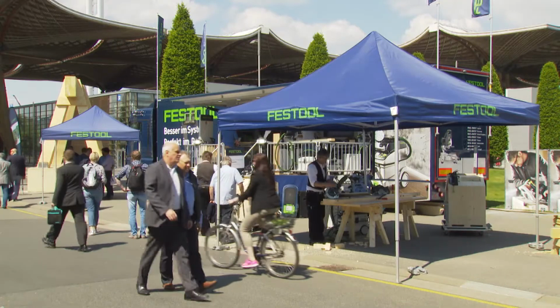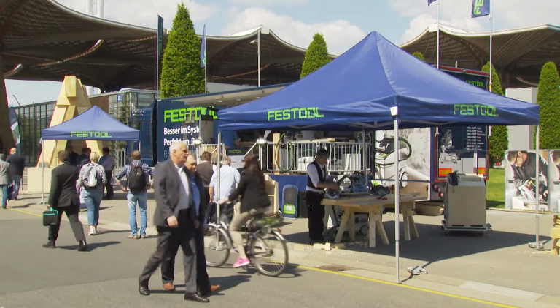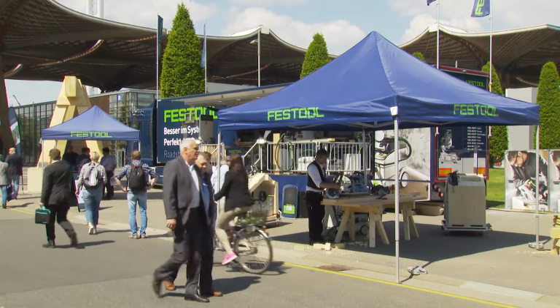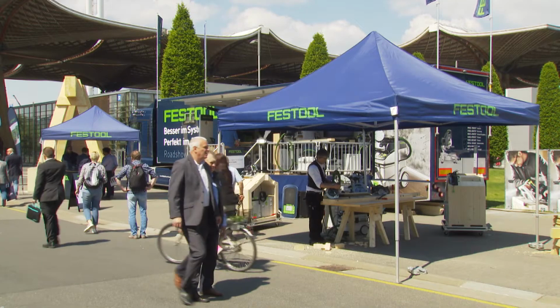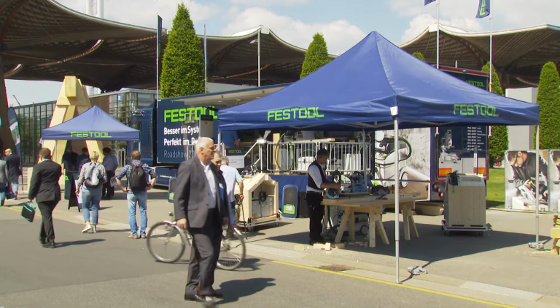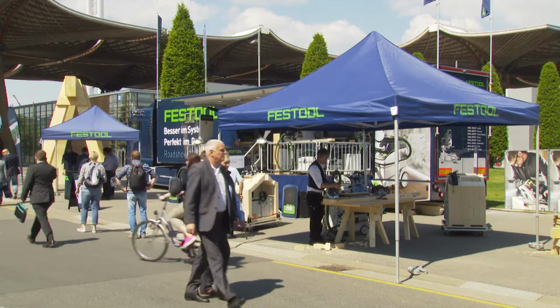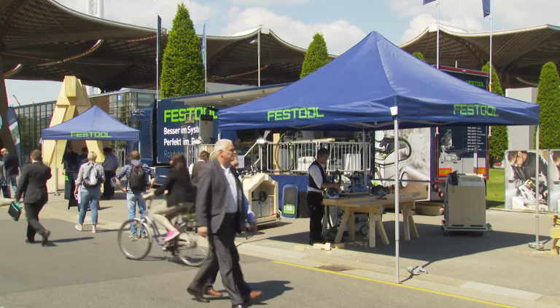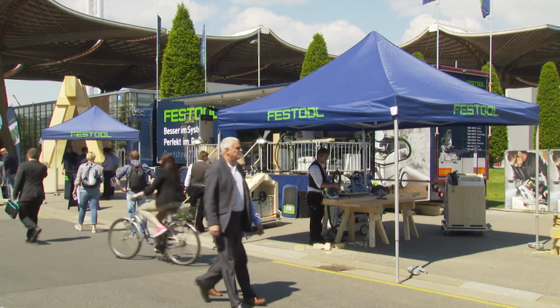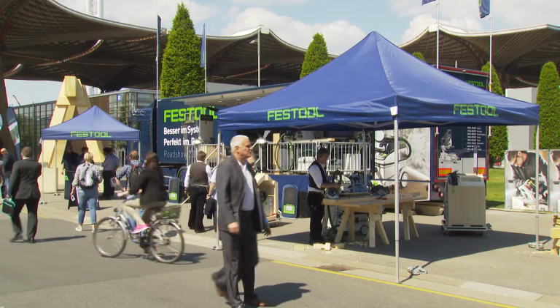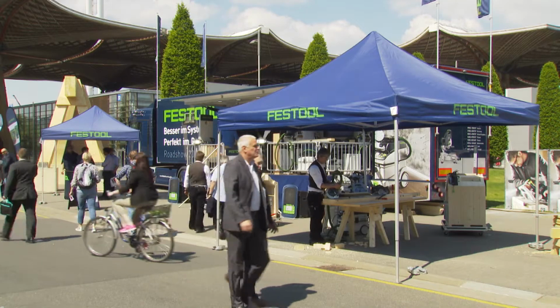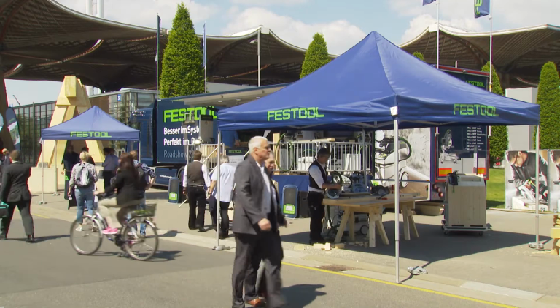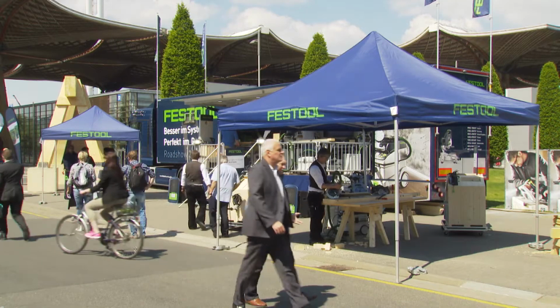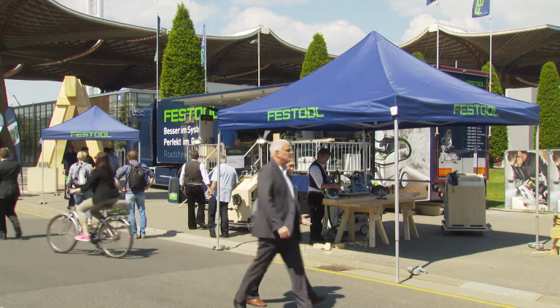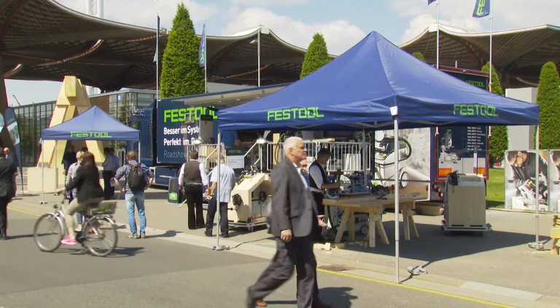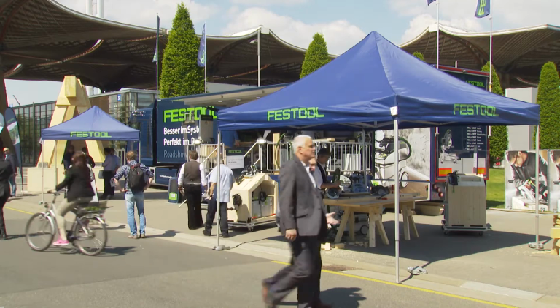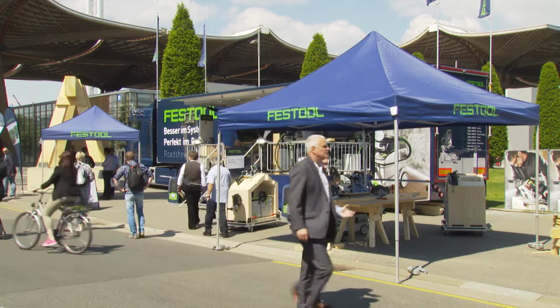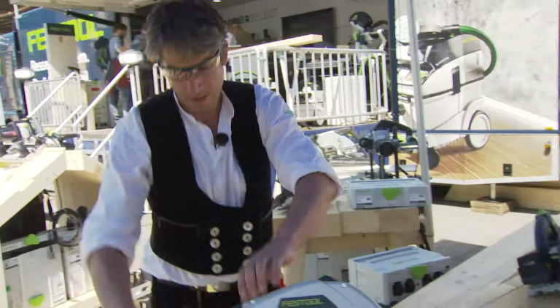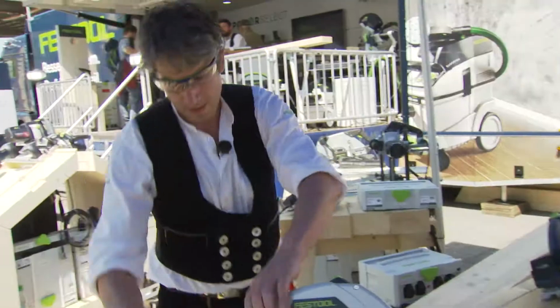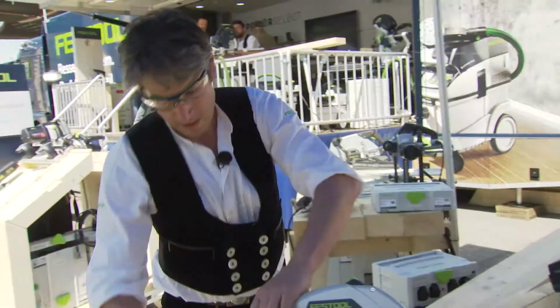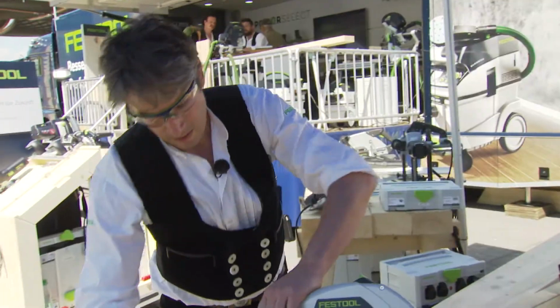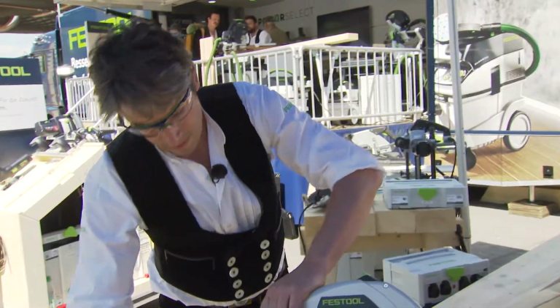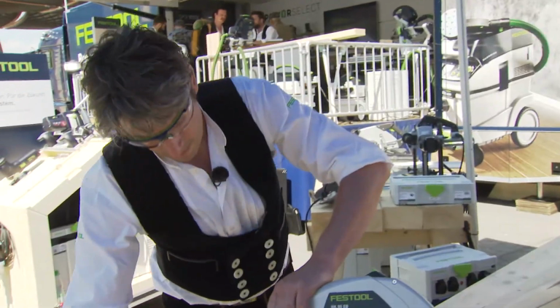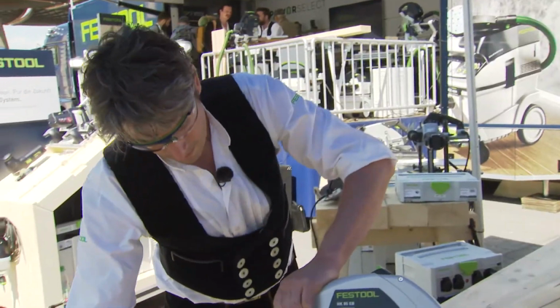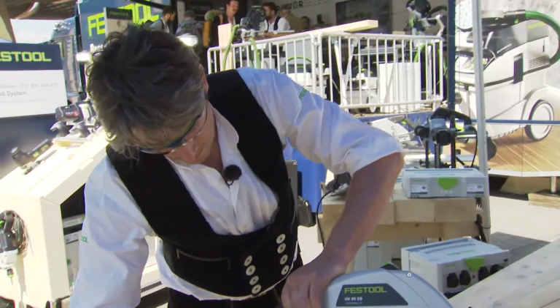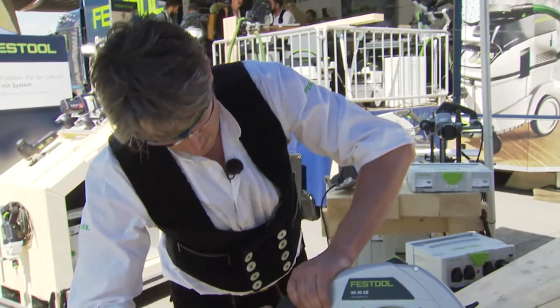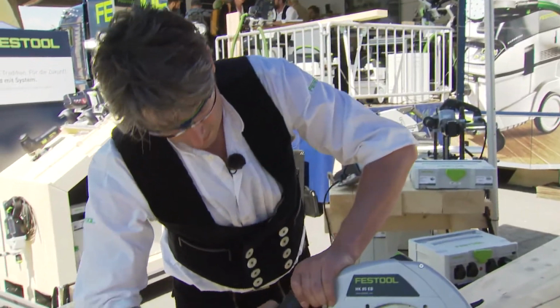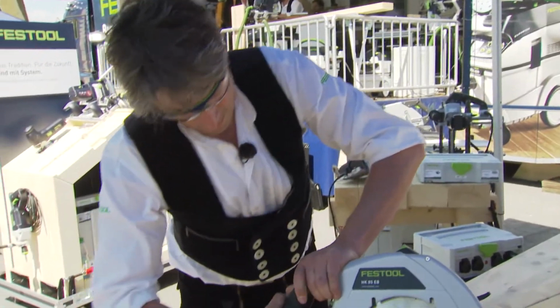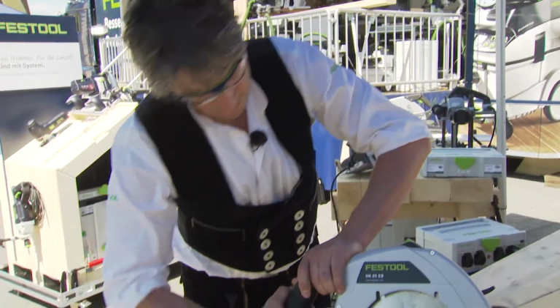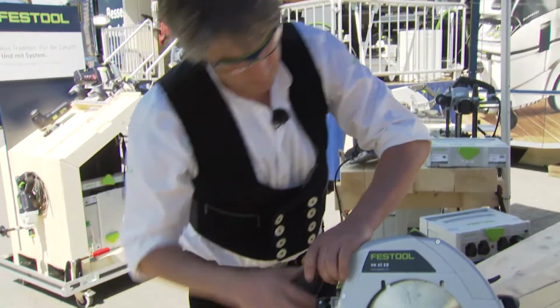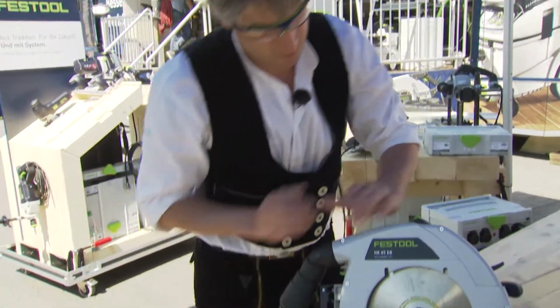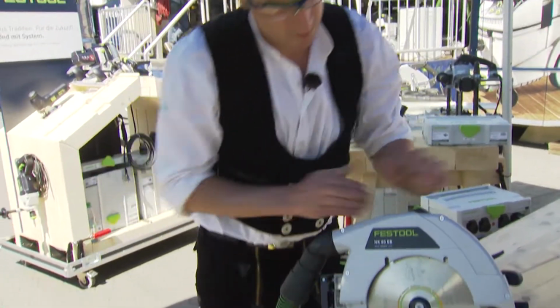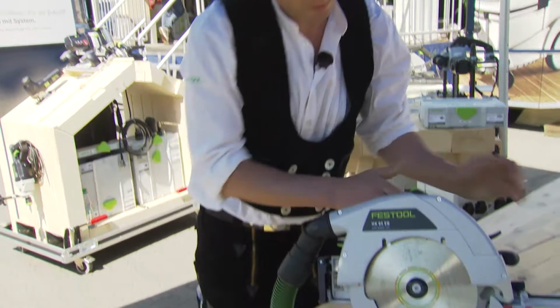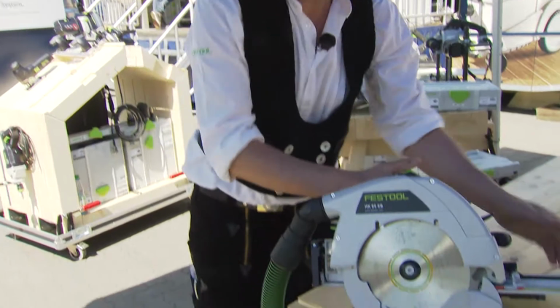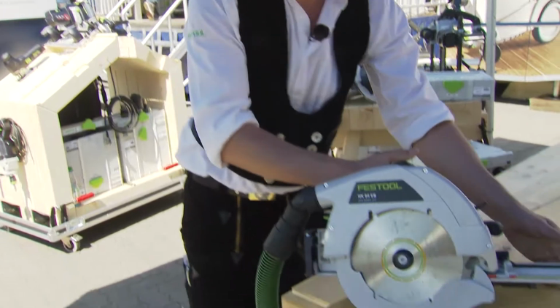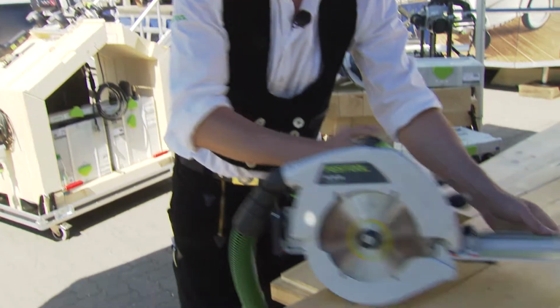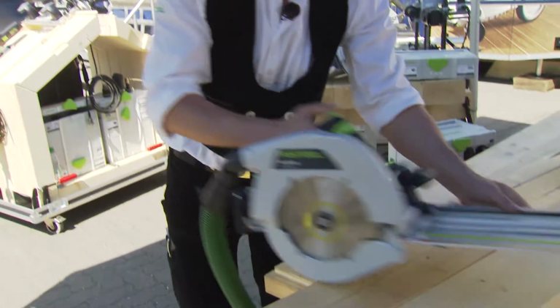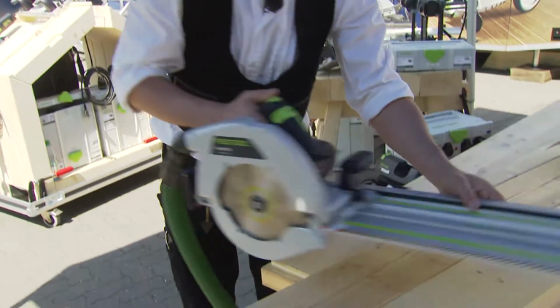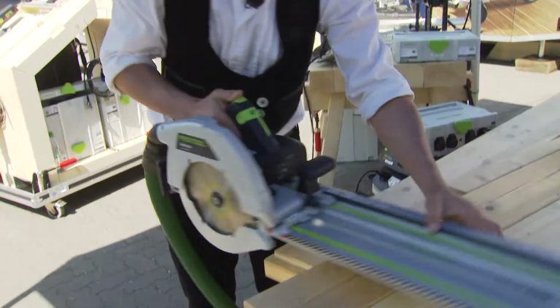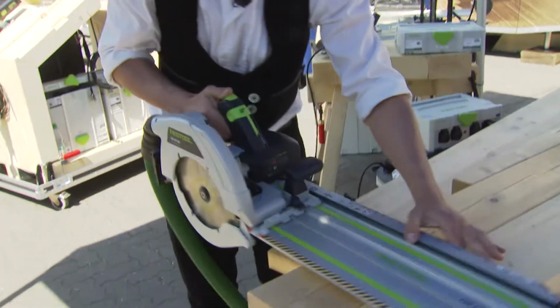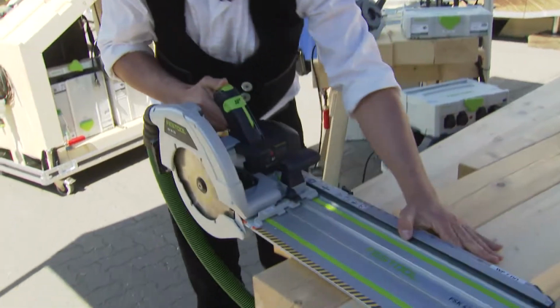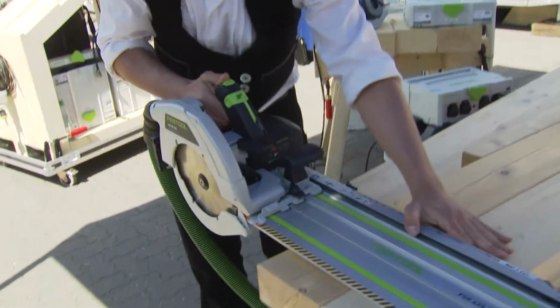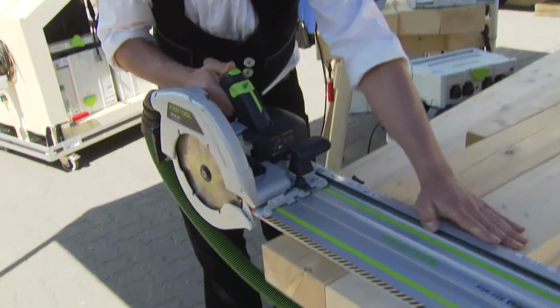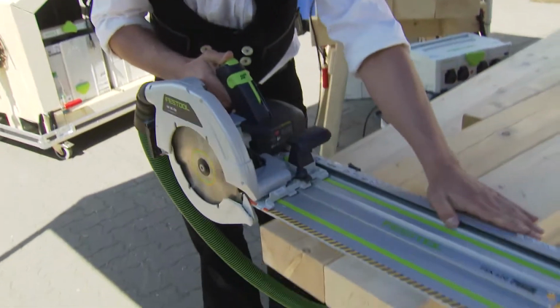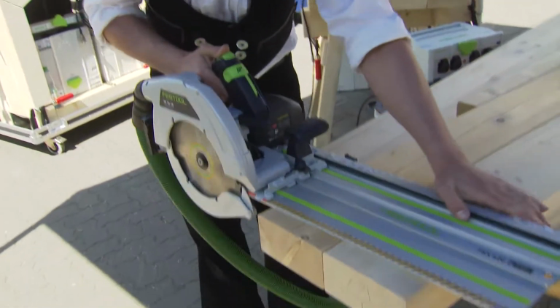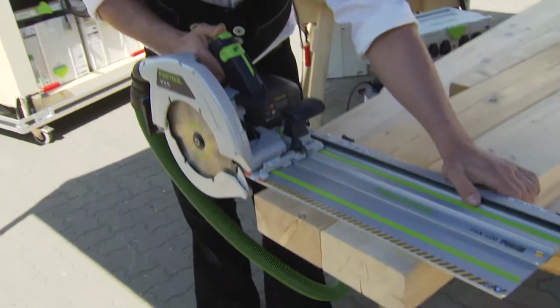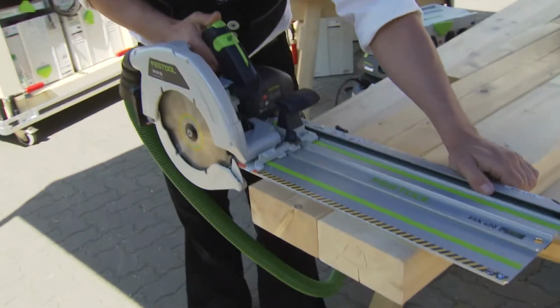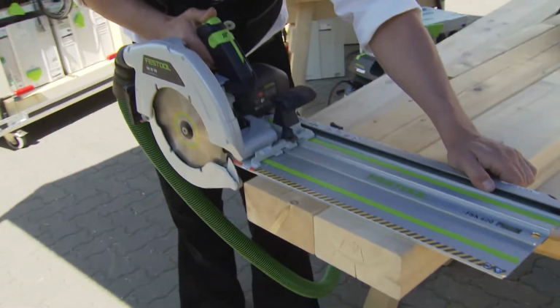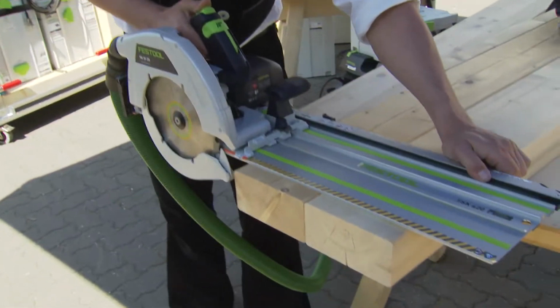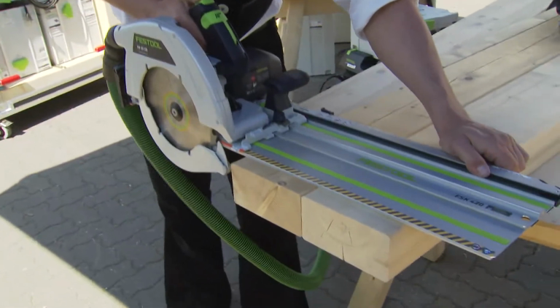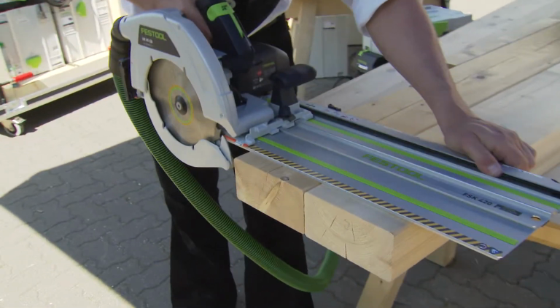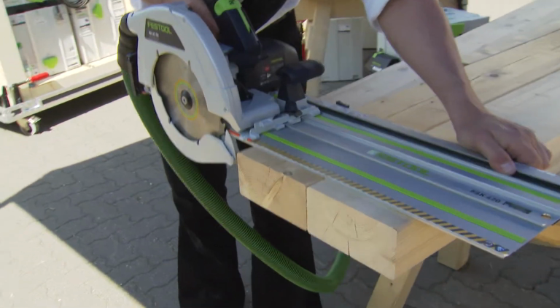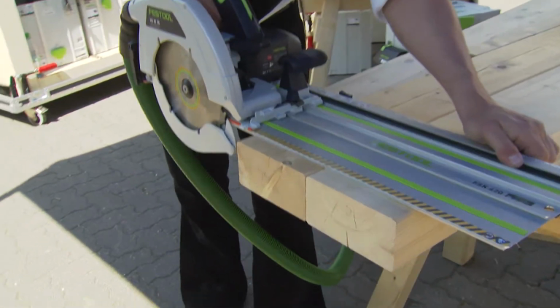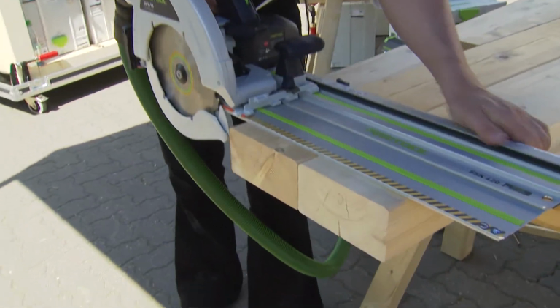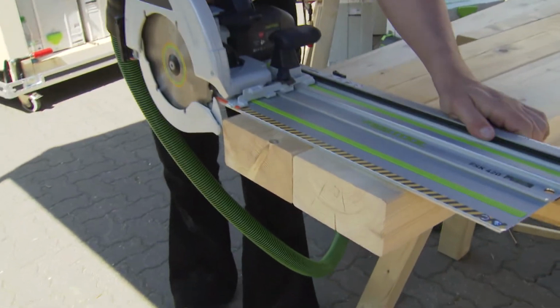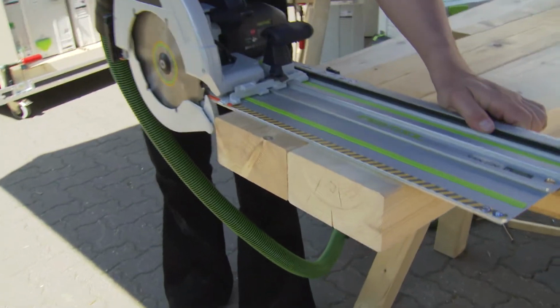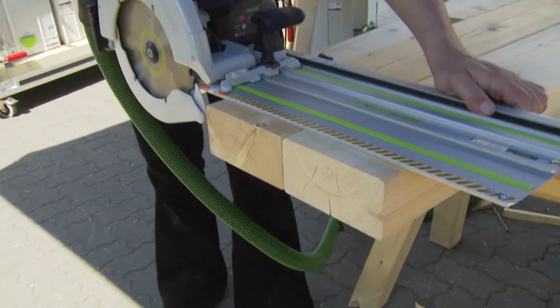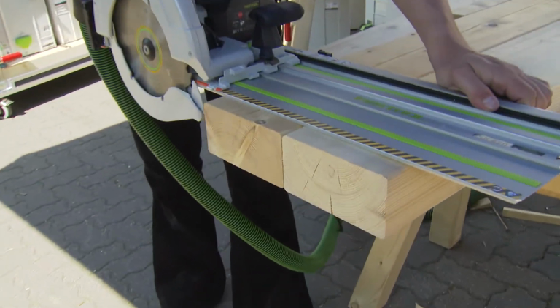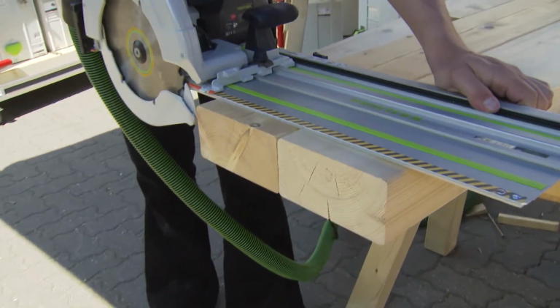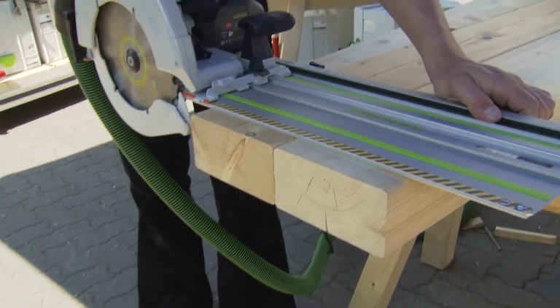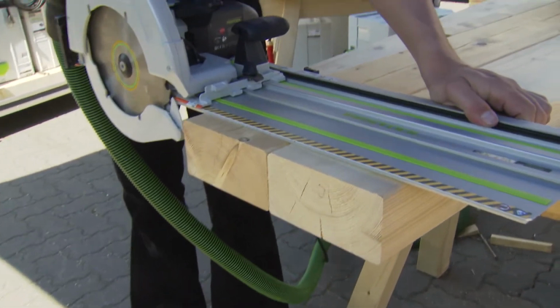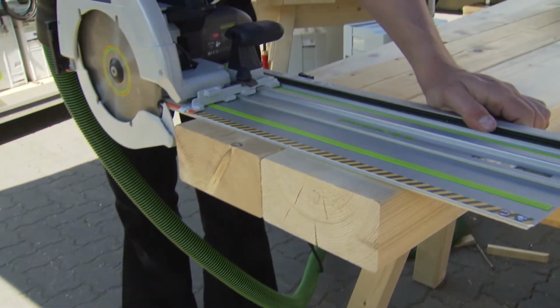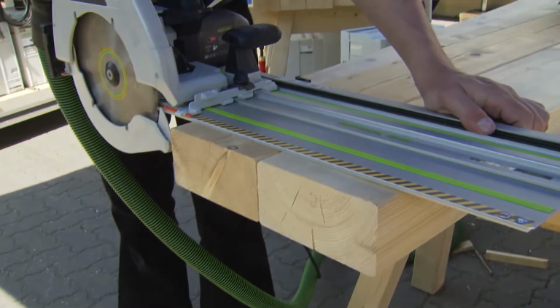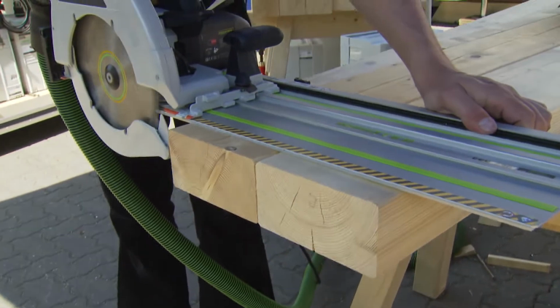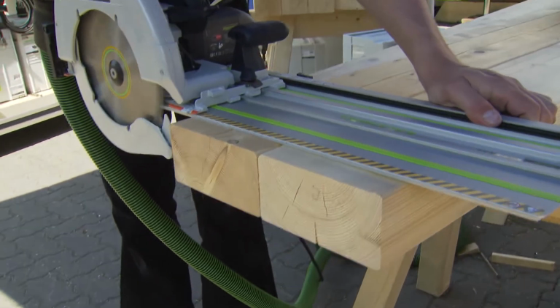So, we connect the extraction socket and — voila — the chop cut is done.